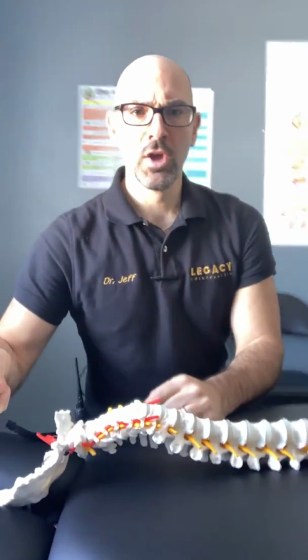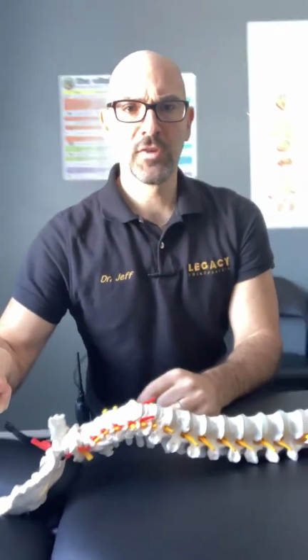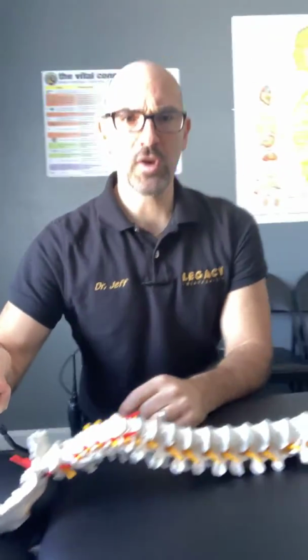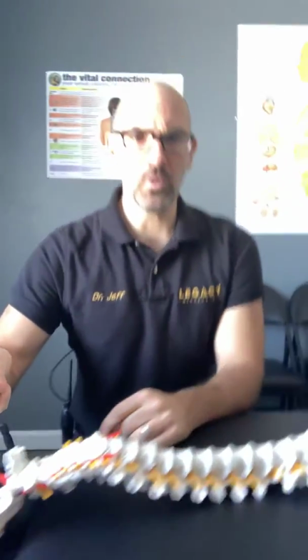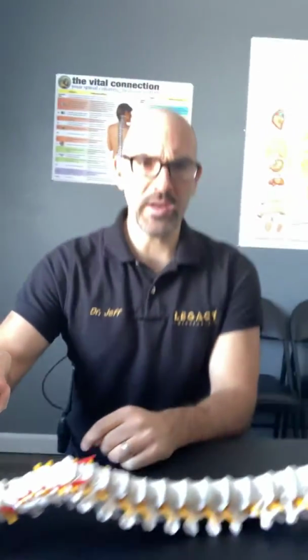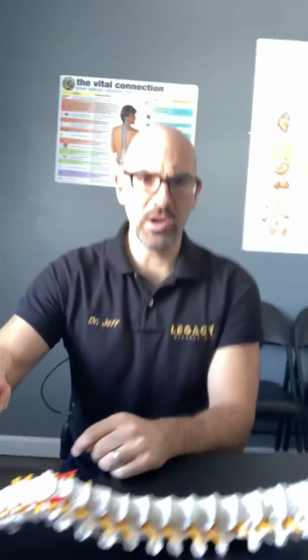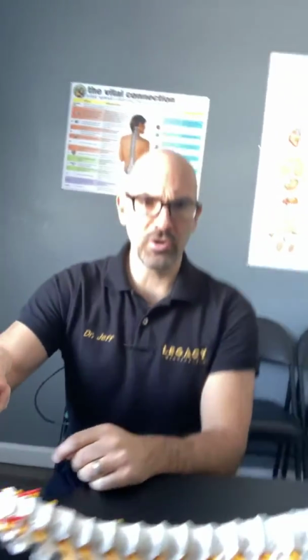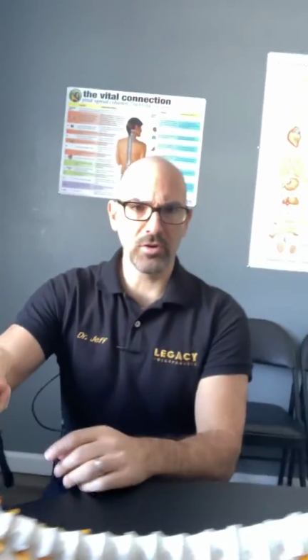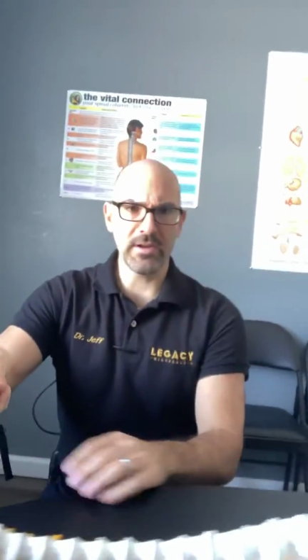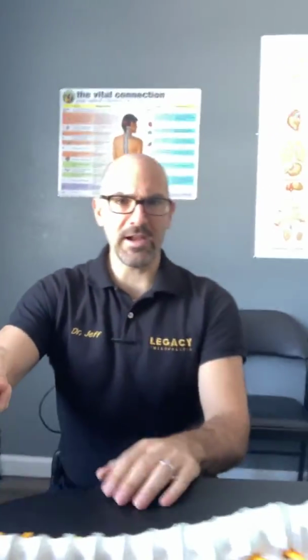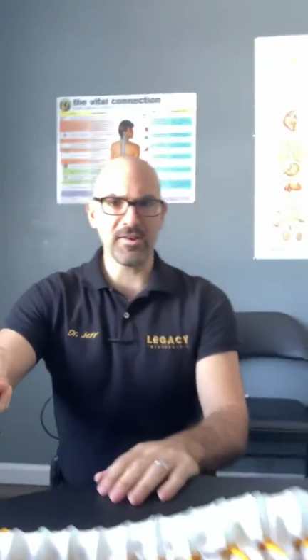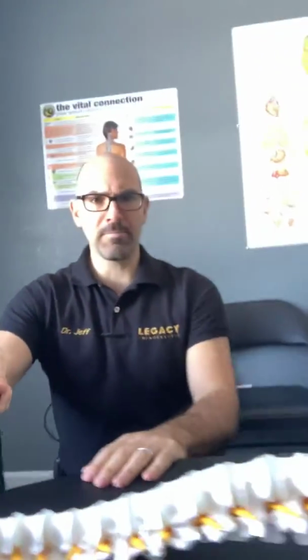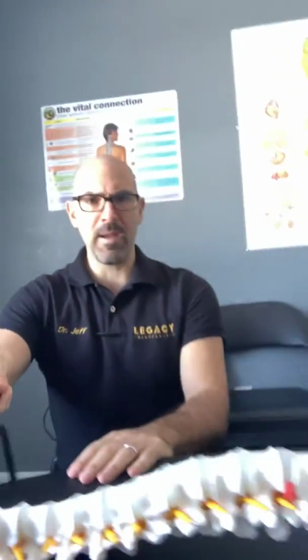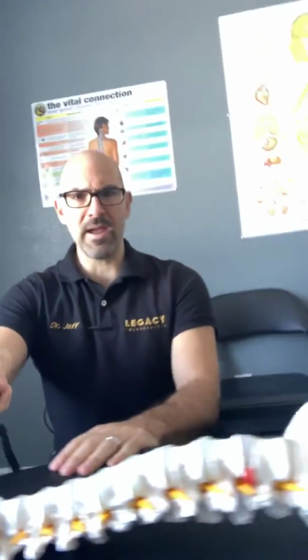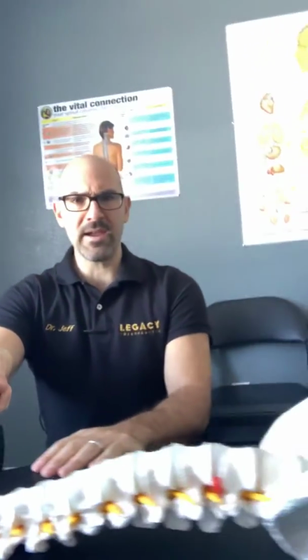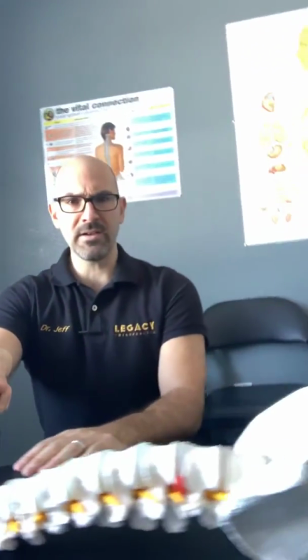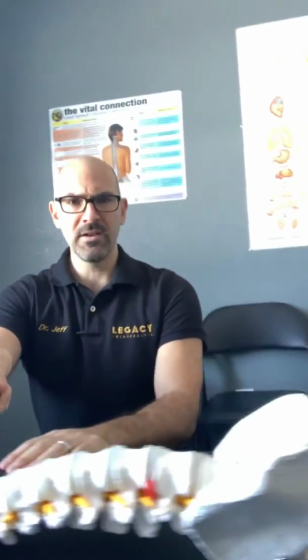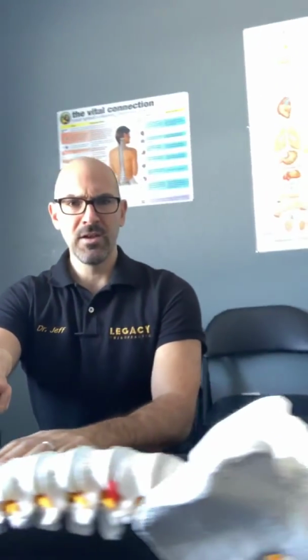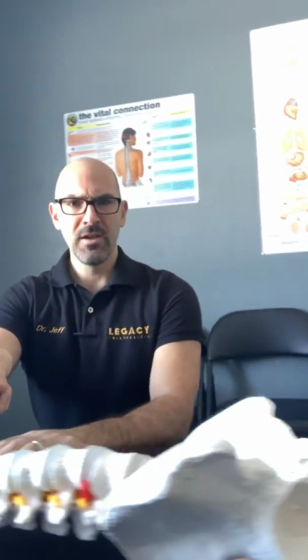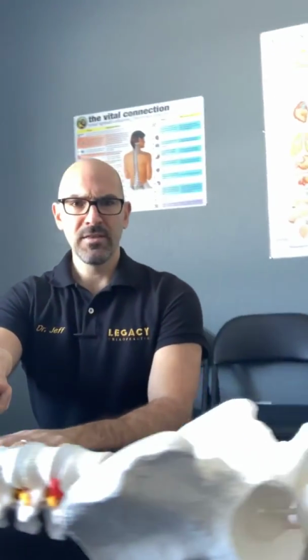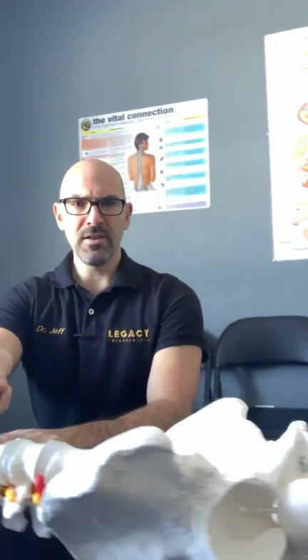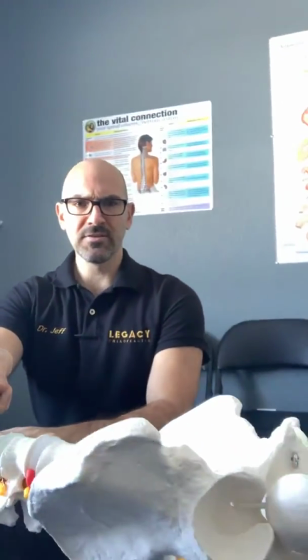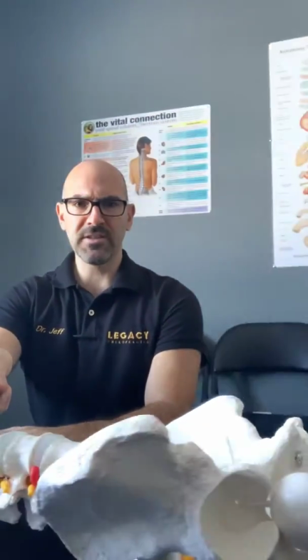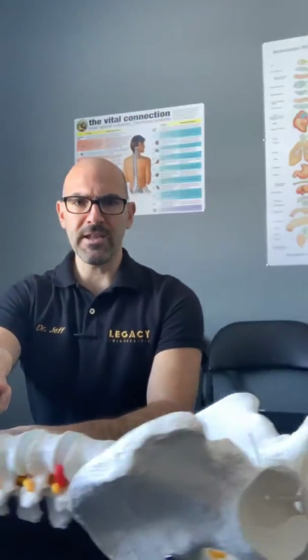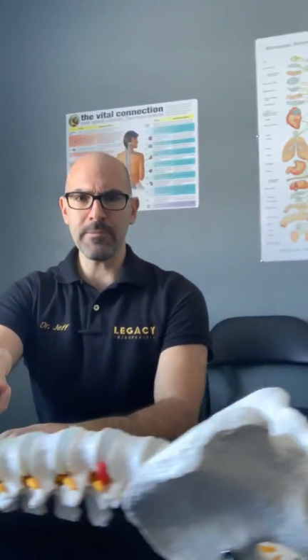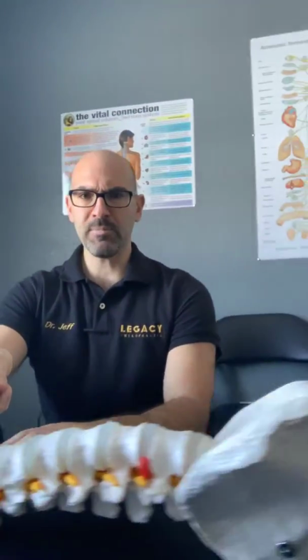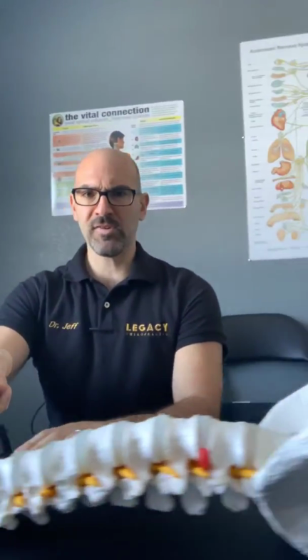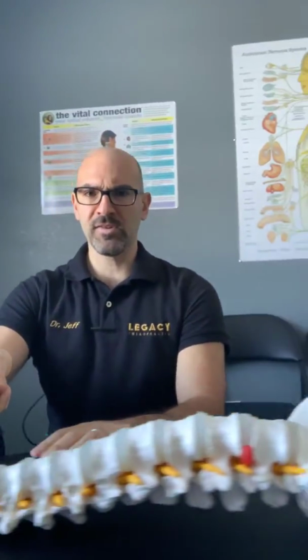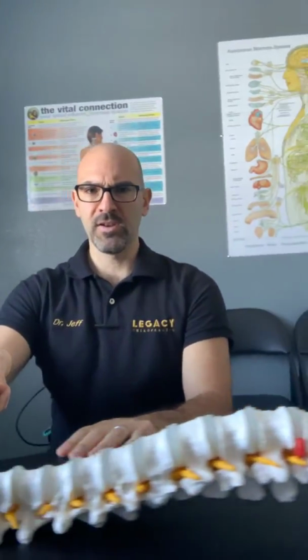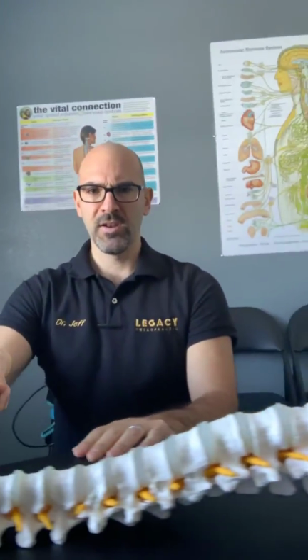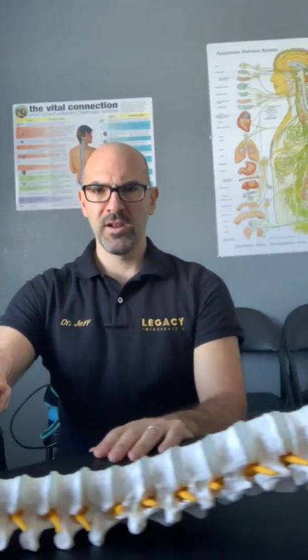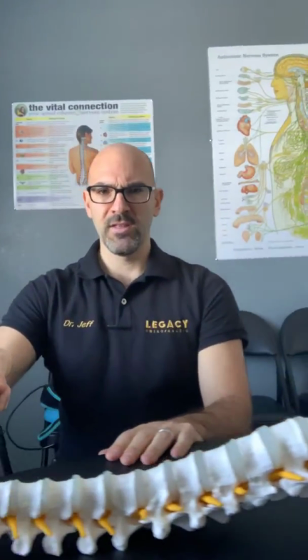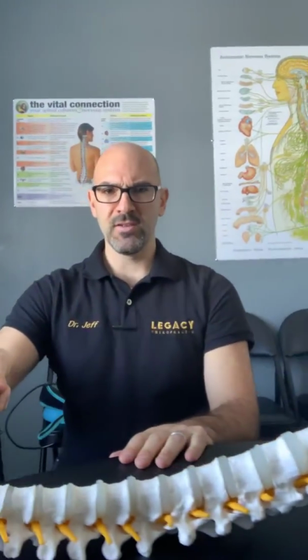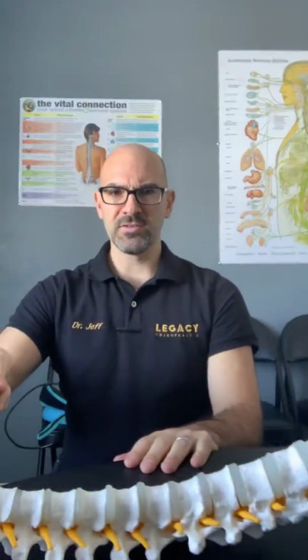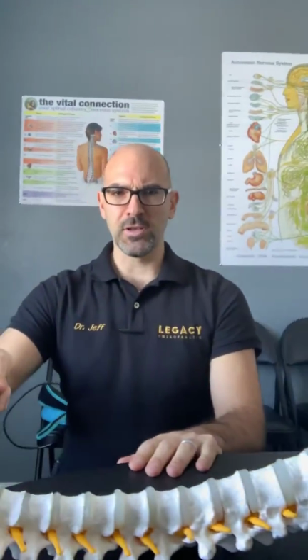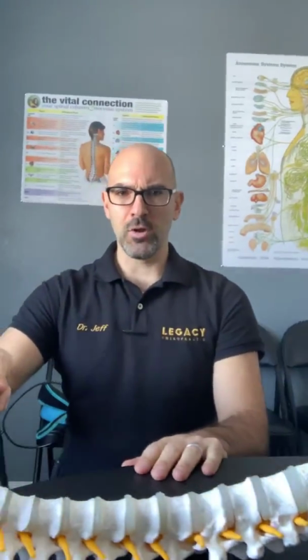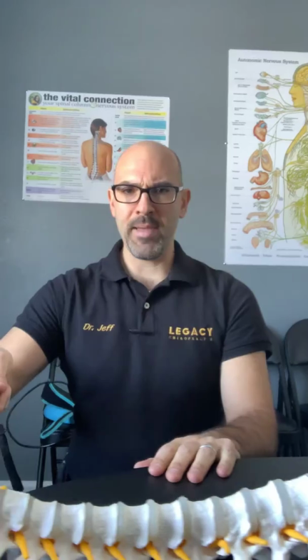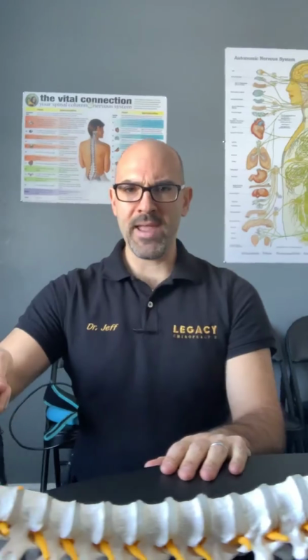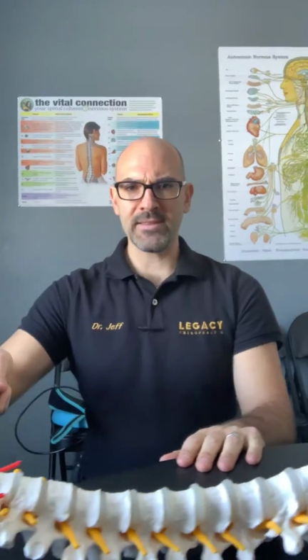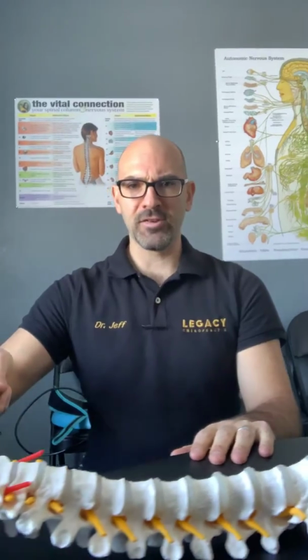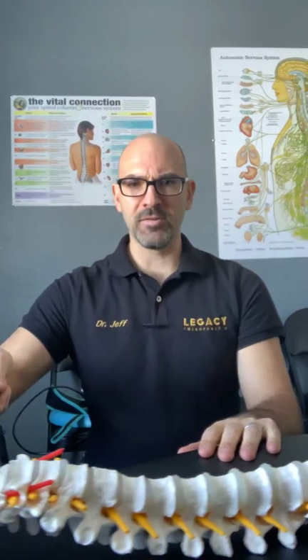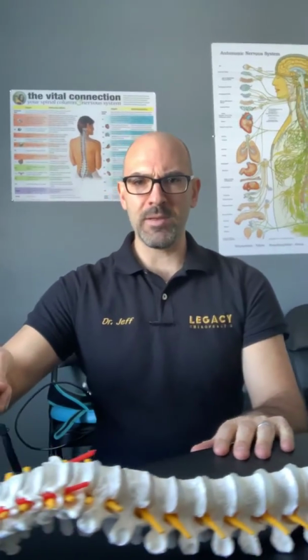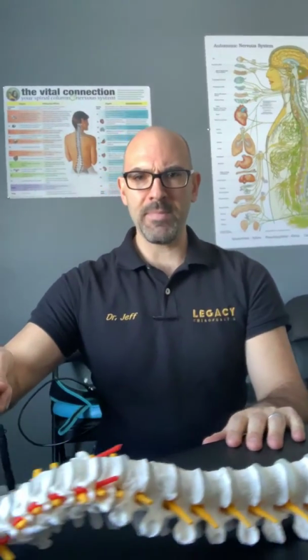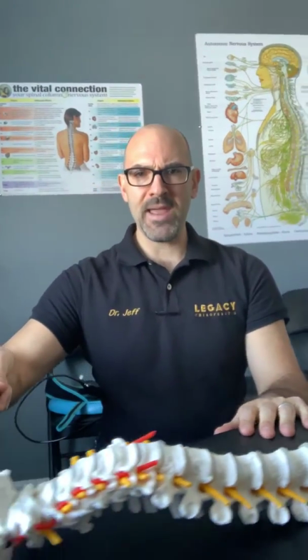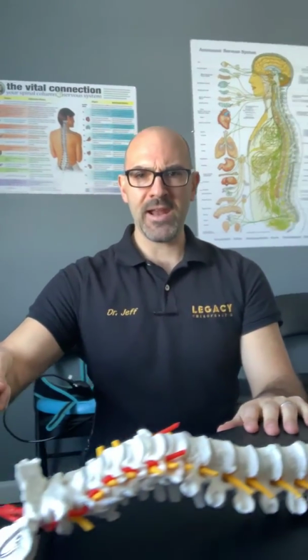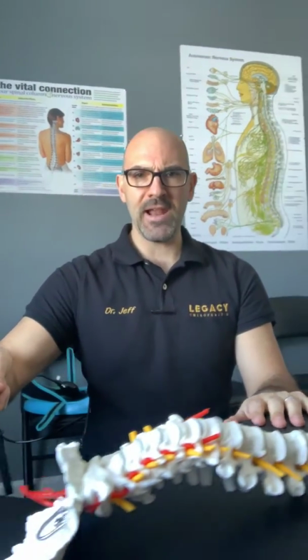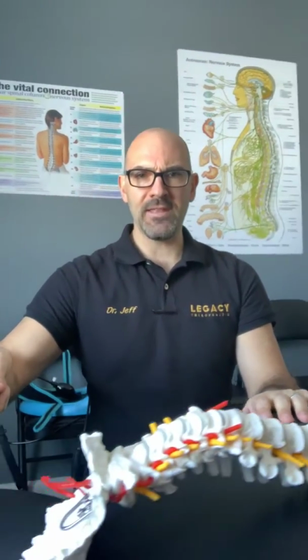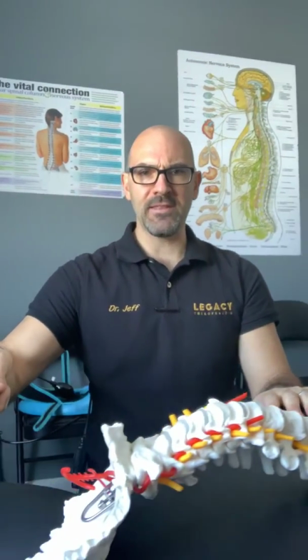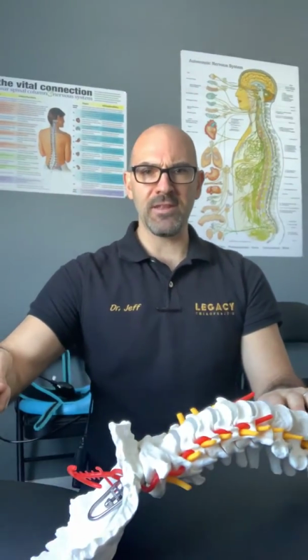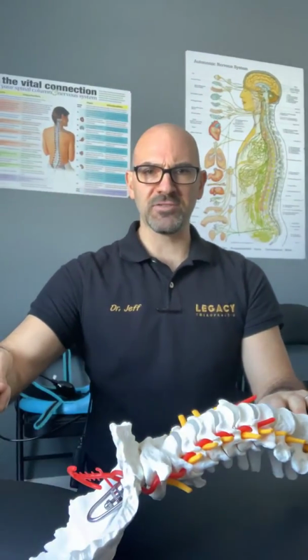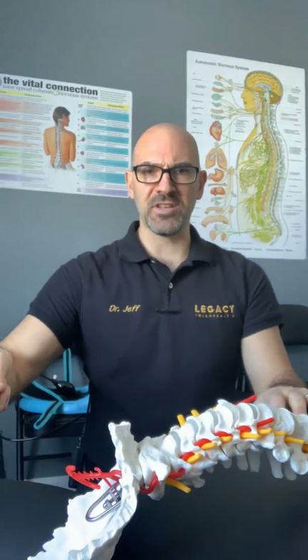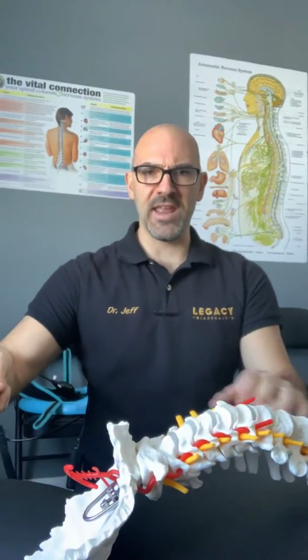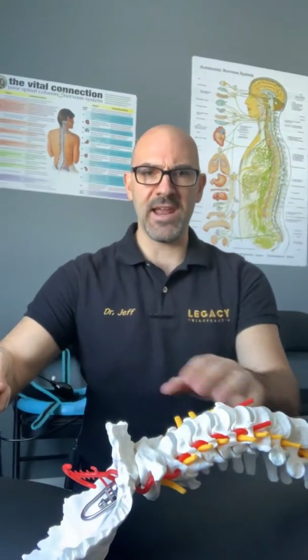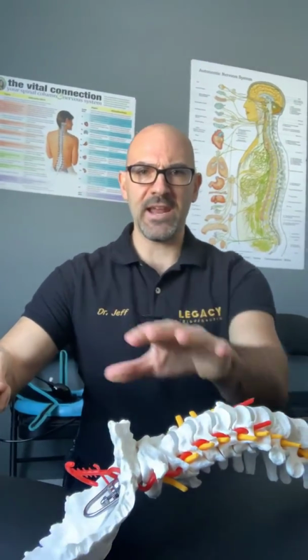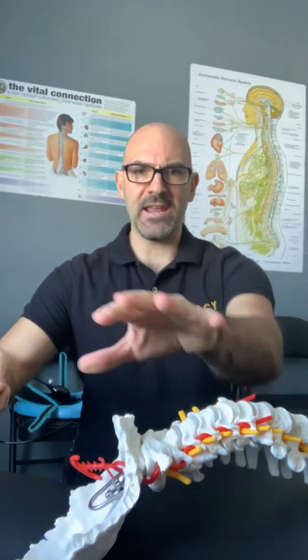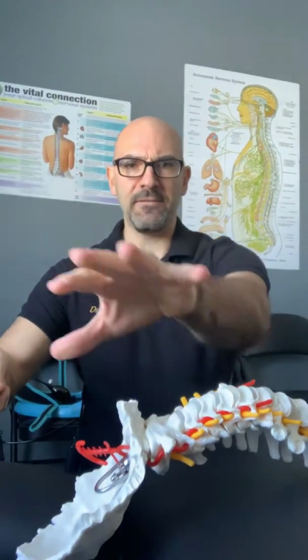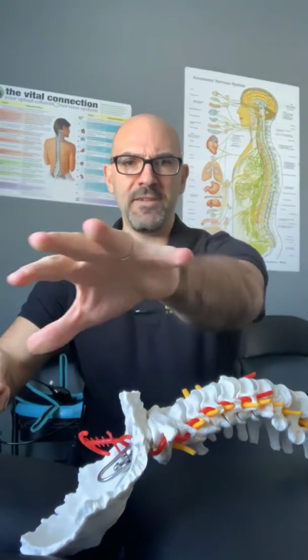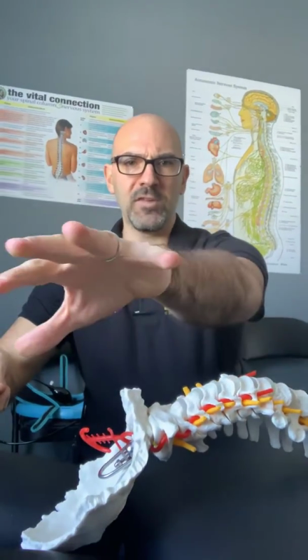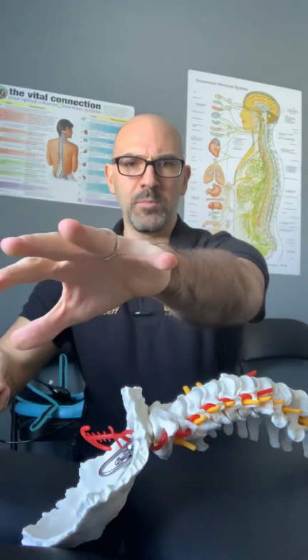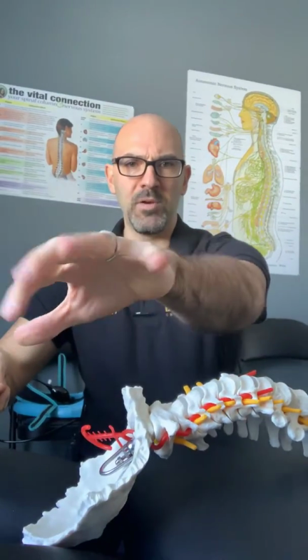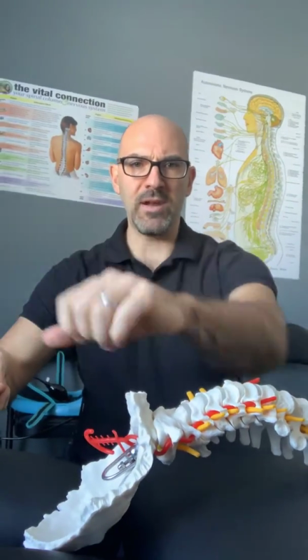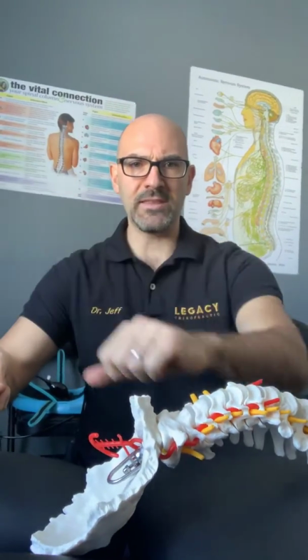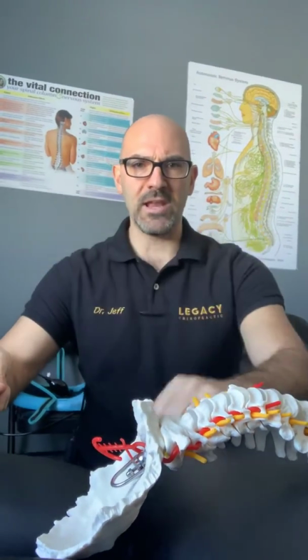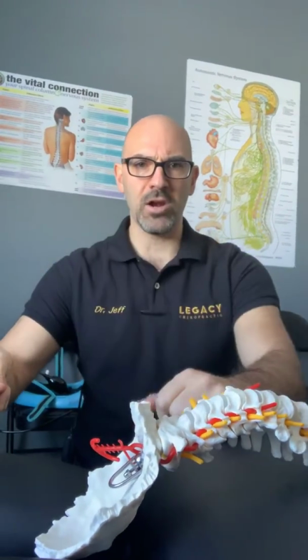So here you're looking at the spine — there's the hips, there's the low back, there's the mid-back, and then there's the neck and the face would be right there.